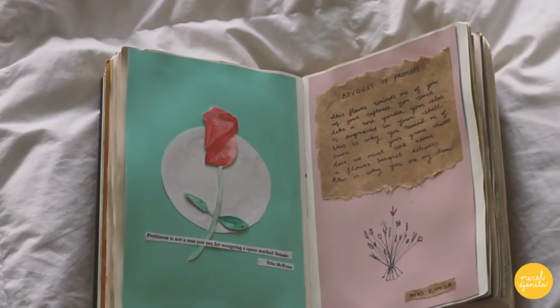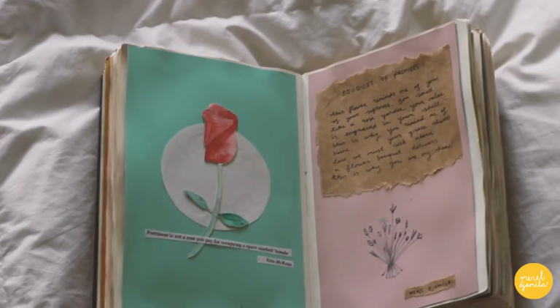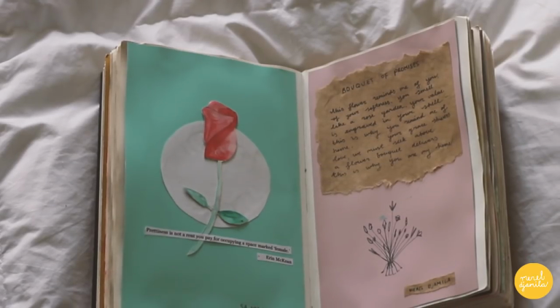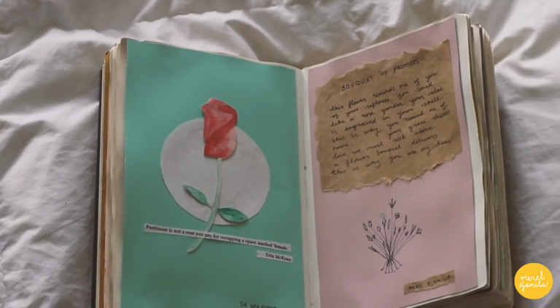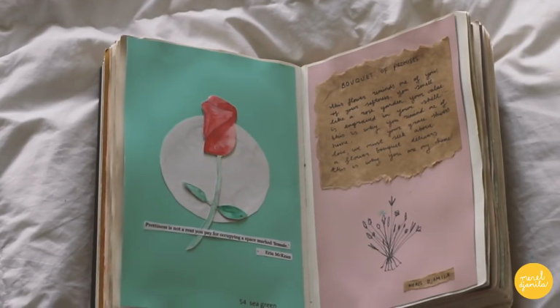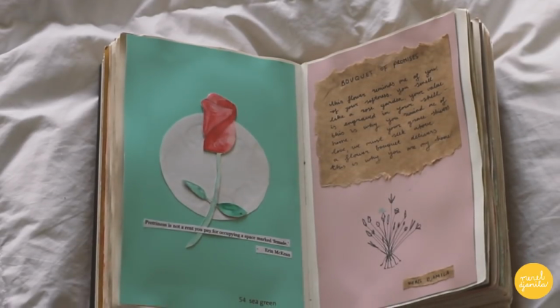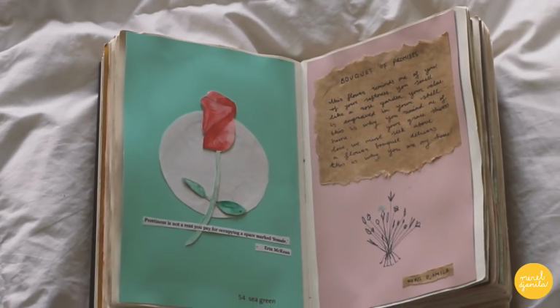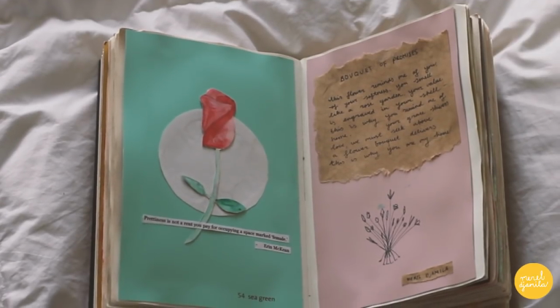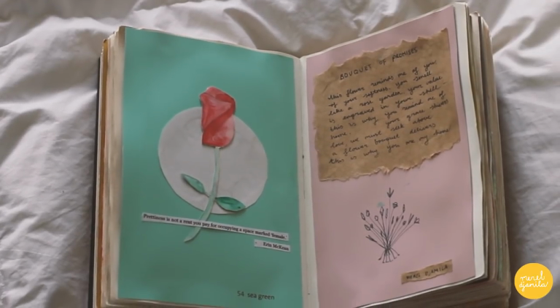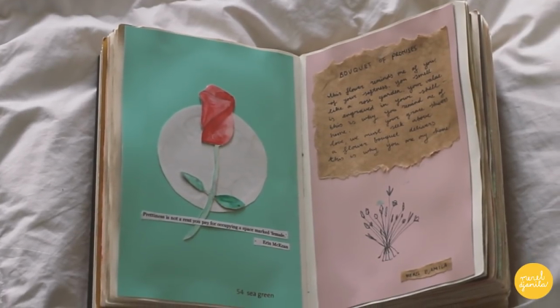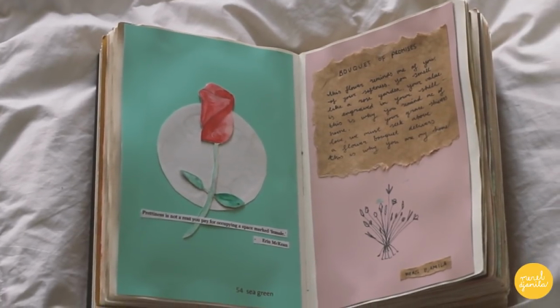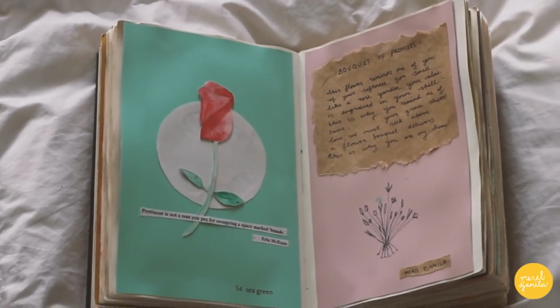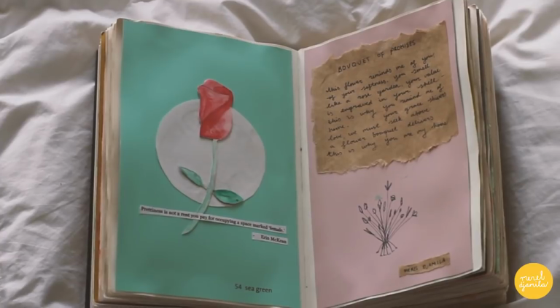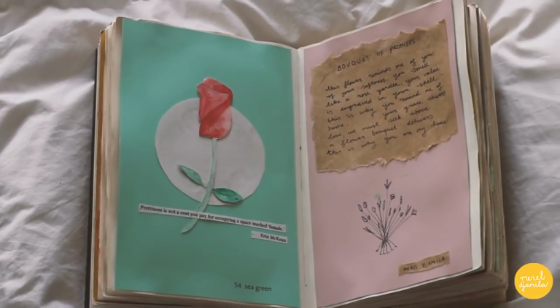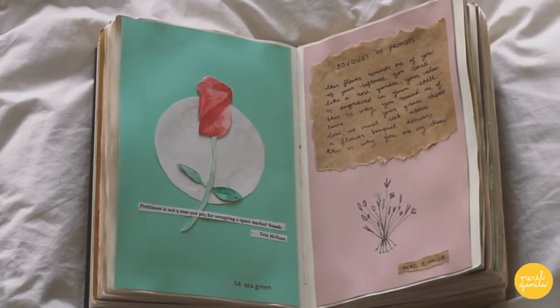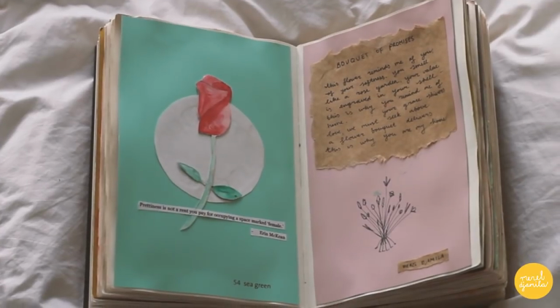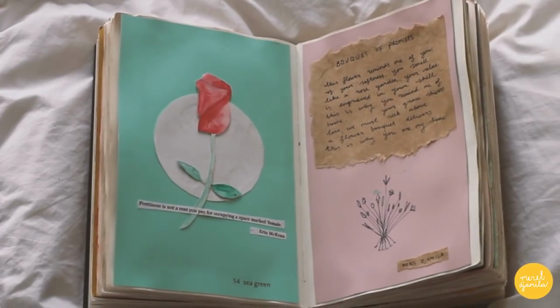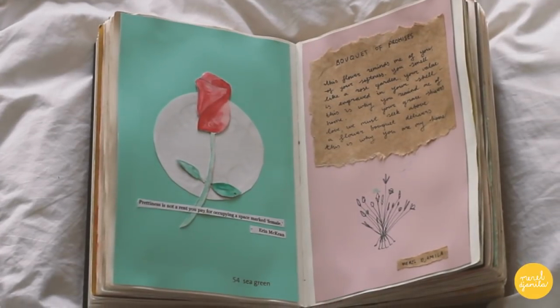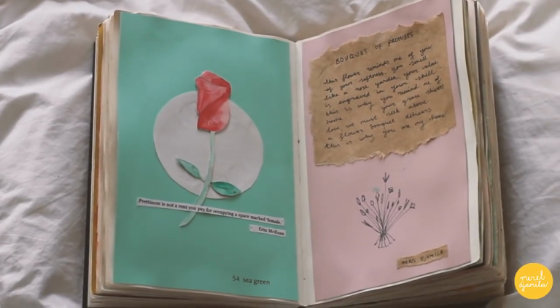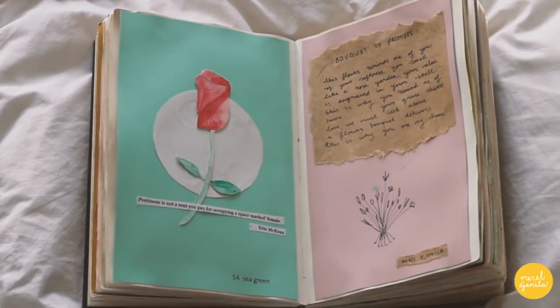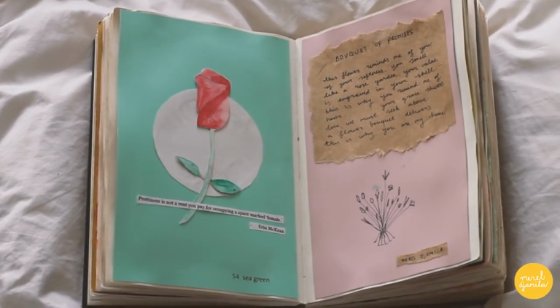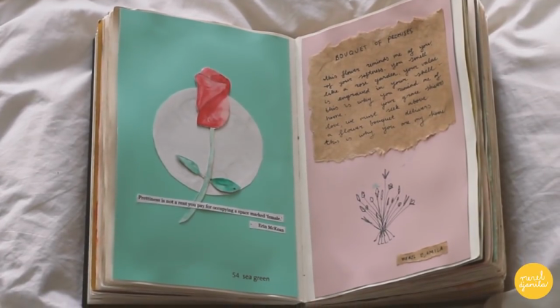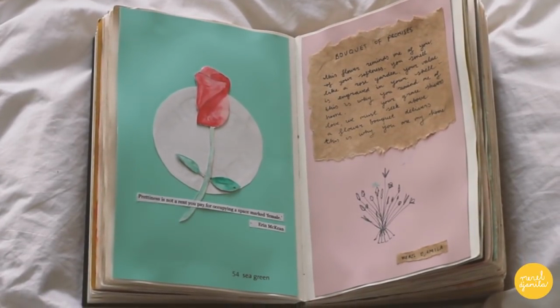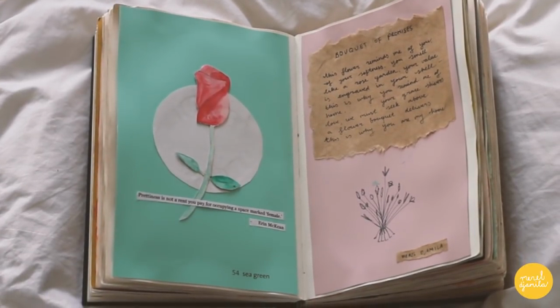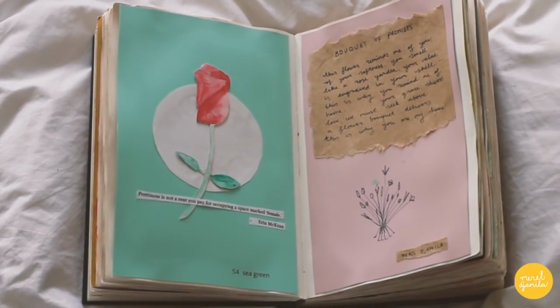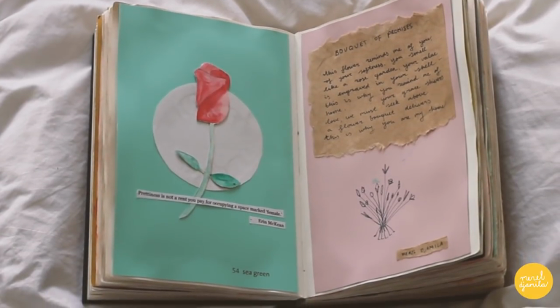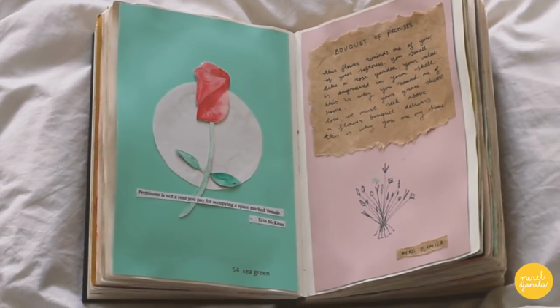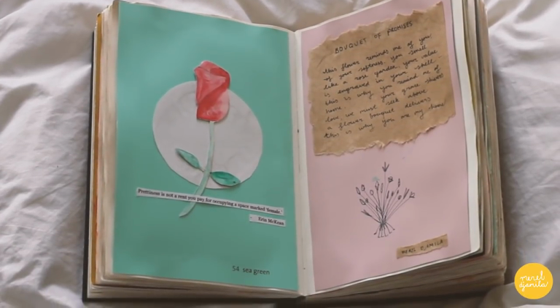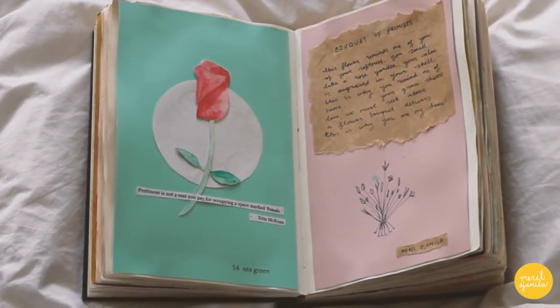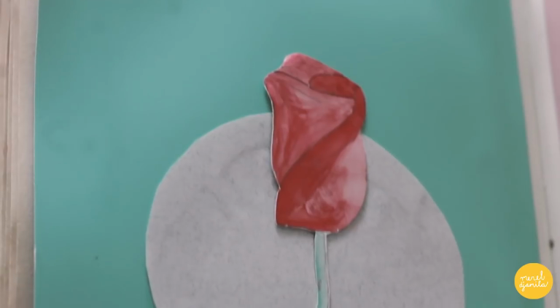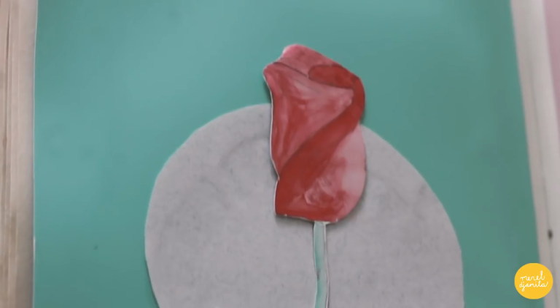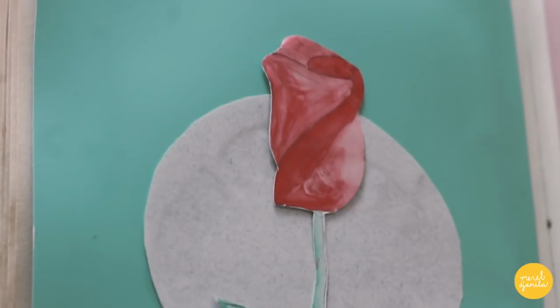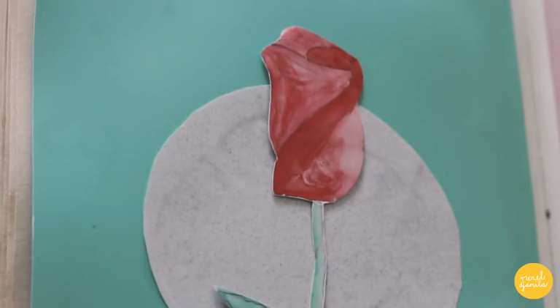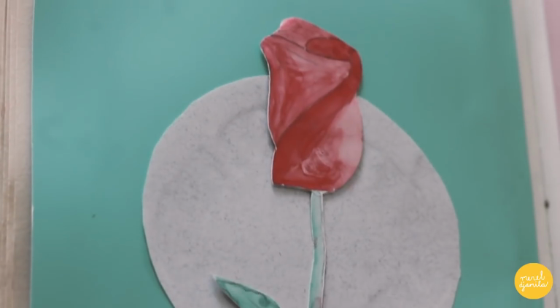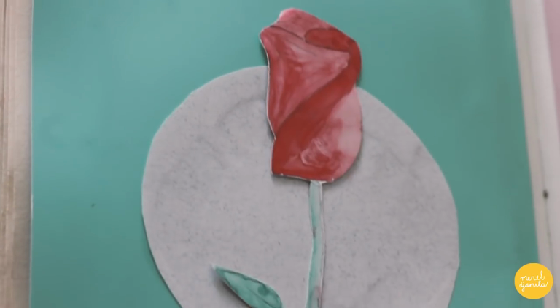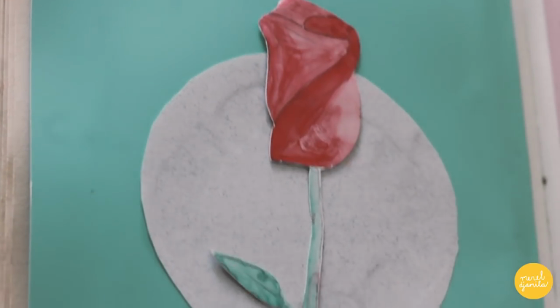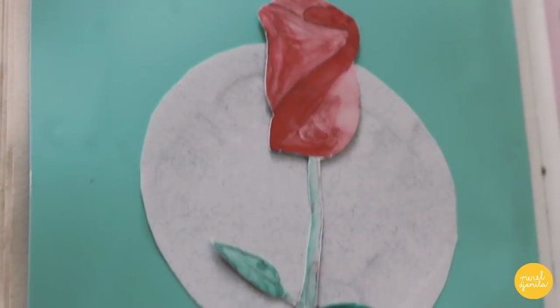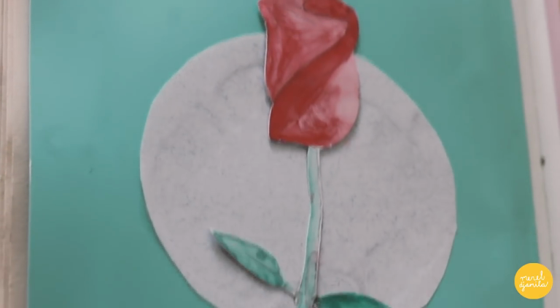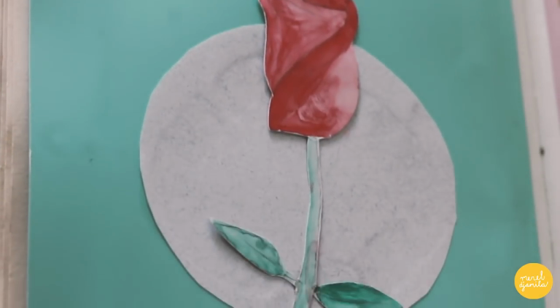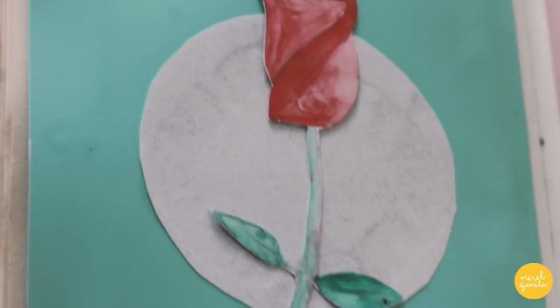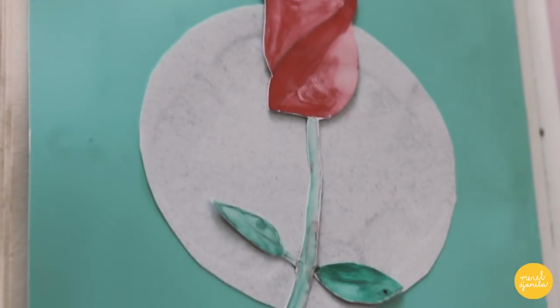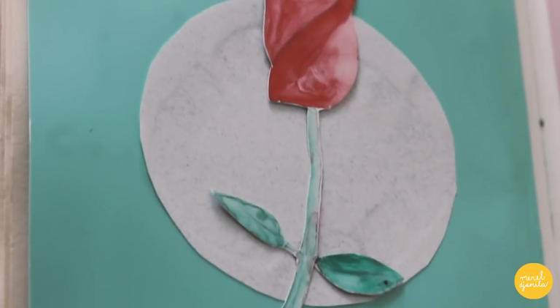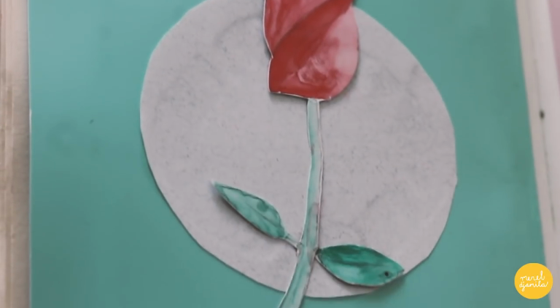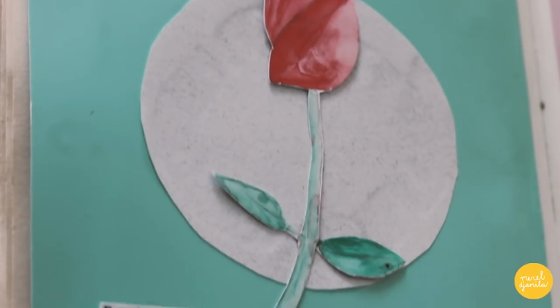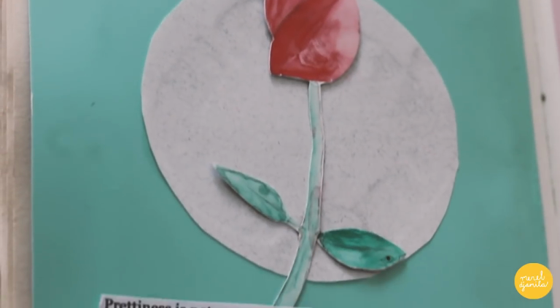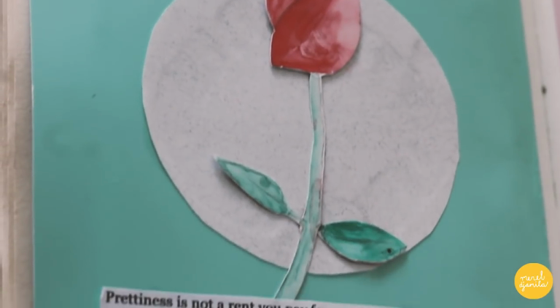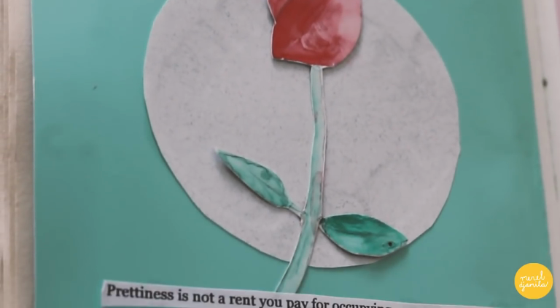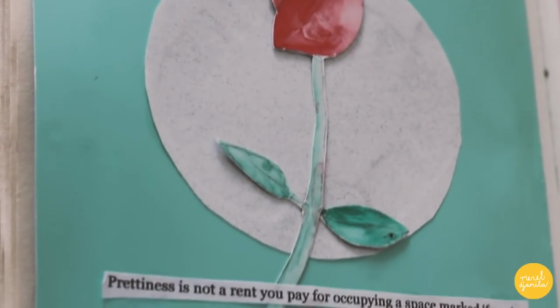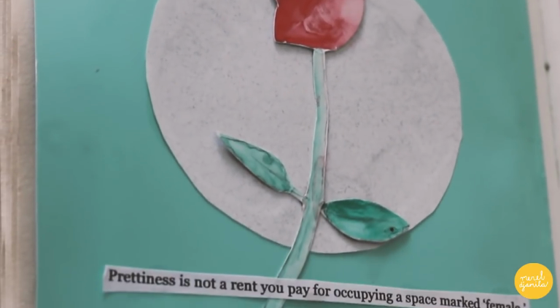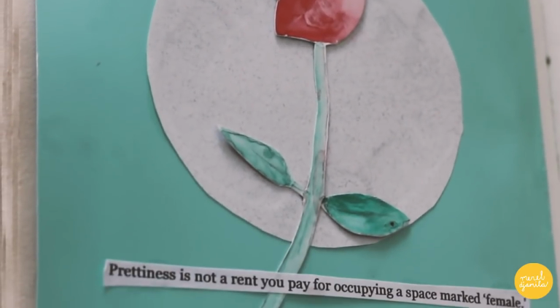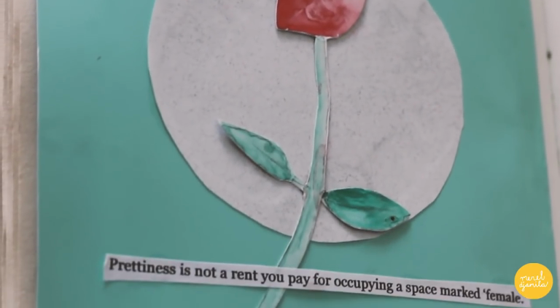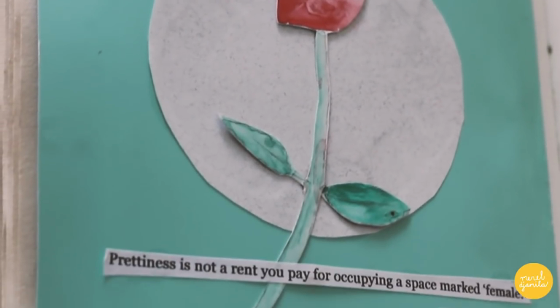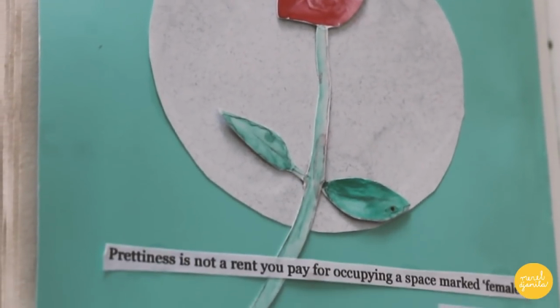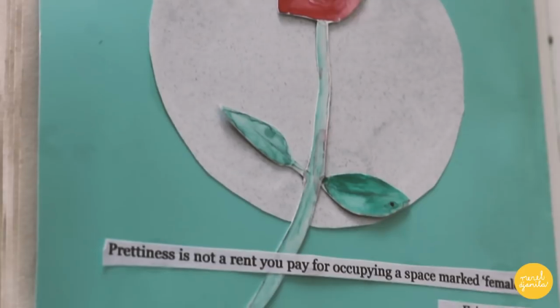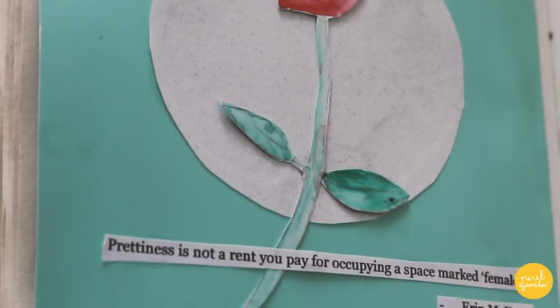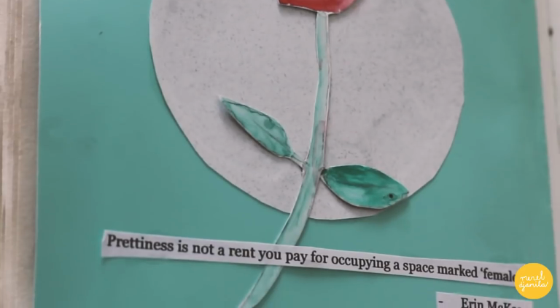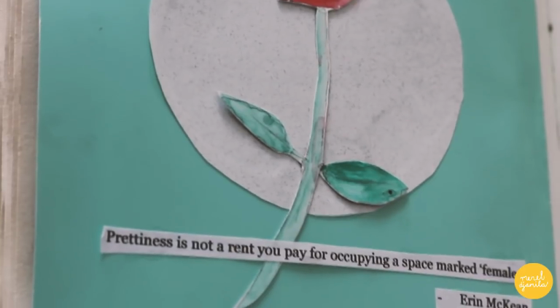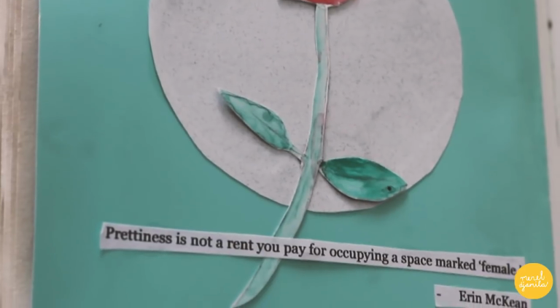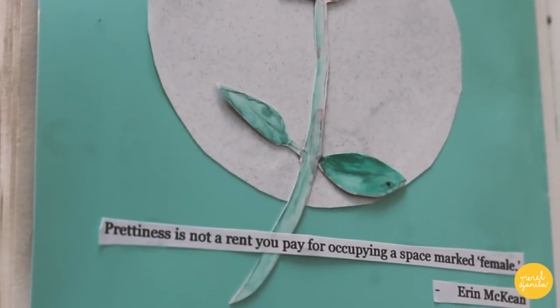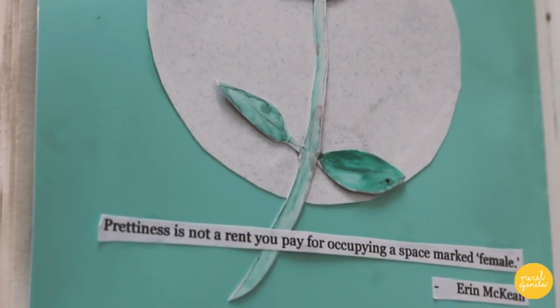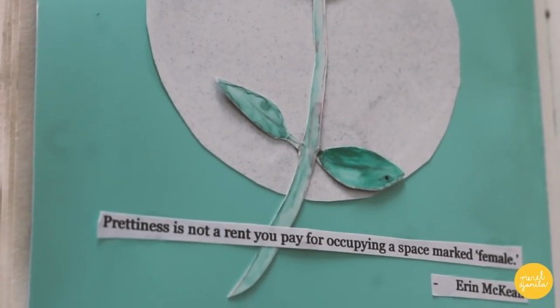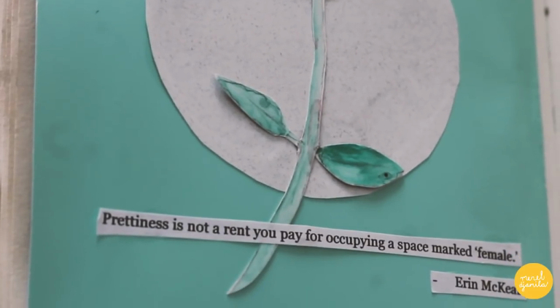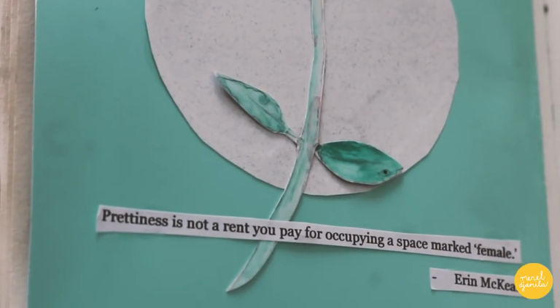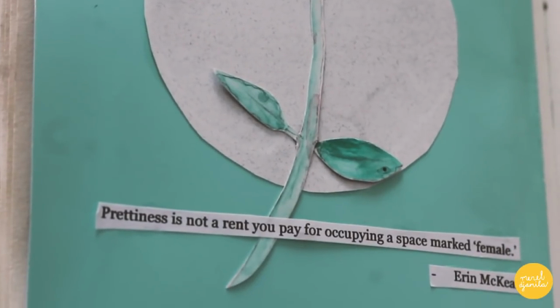As you can see, I love working with soft pastel colors. This page is inspired by a lovely quote by Erin McQueen.